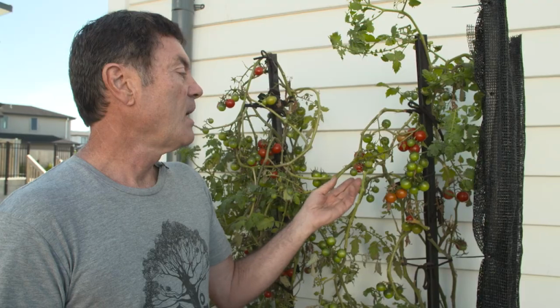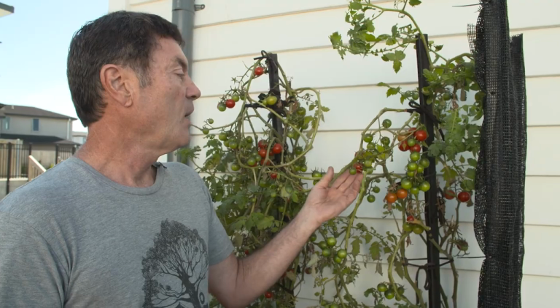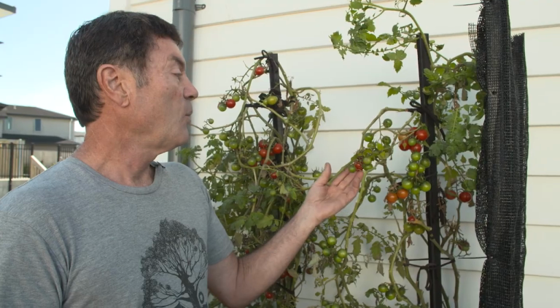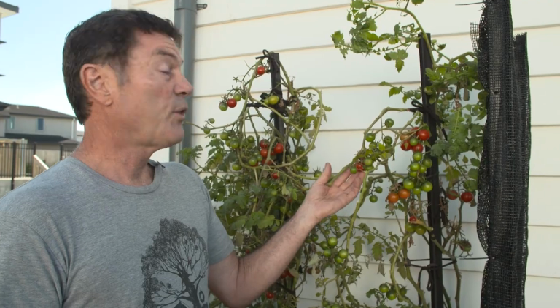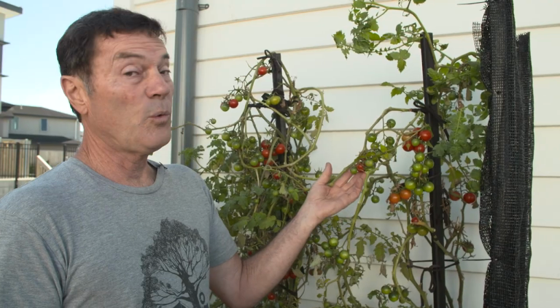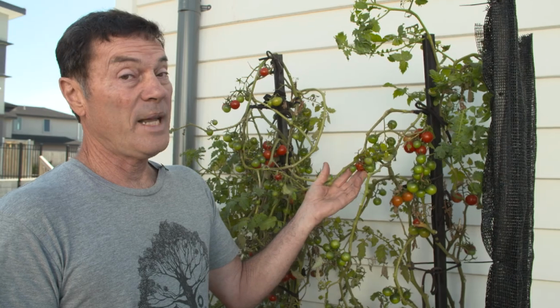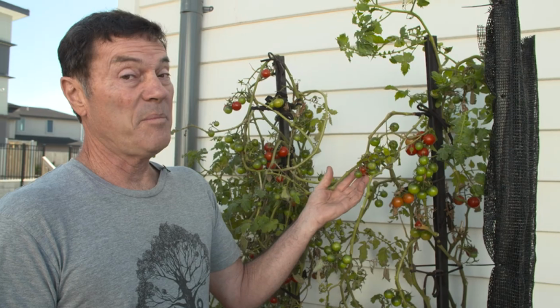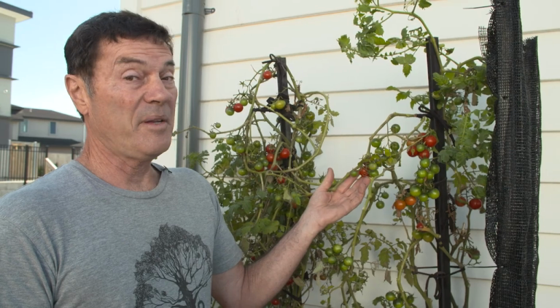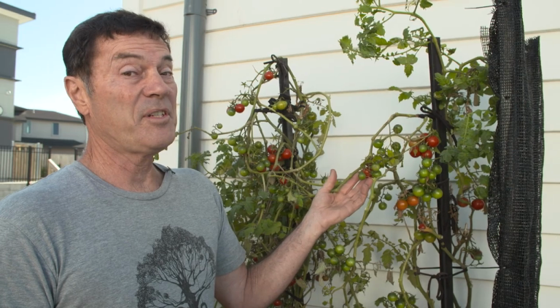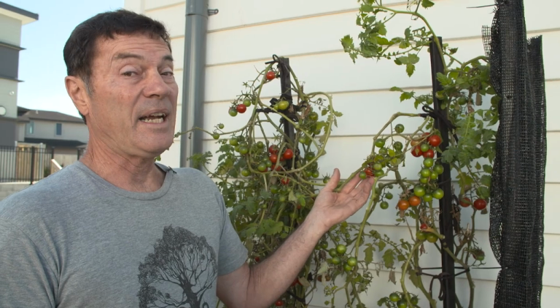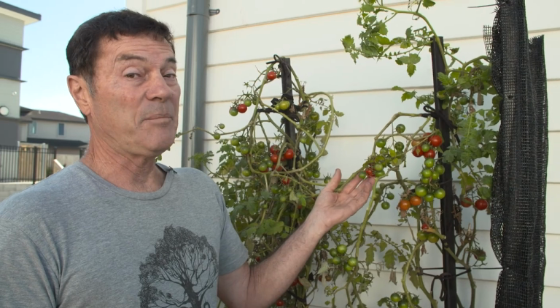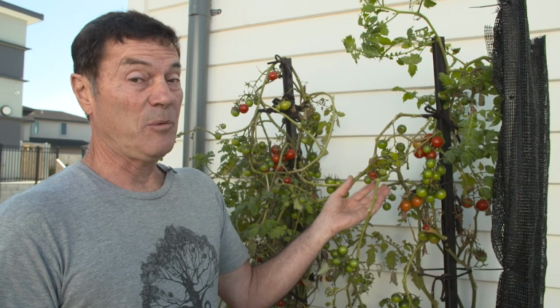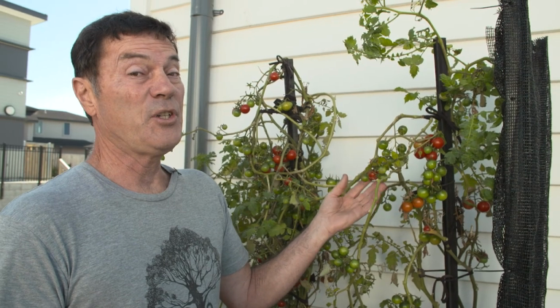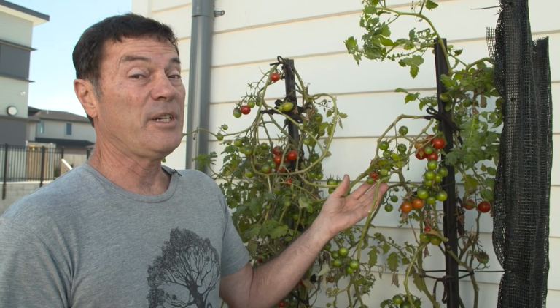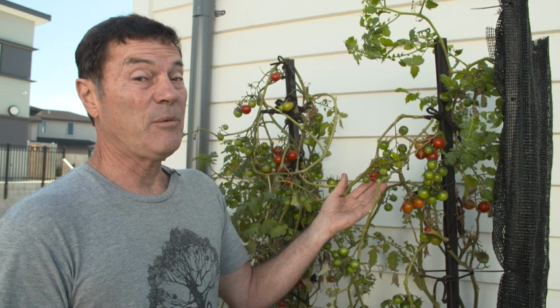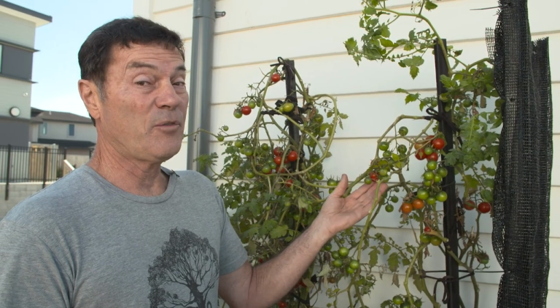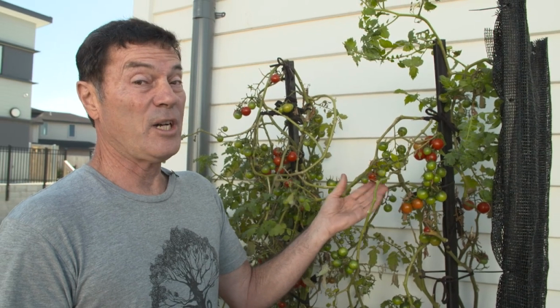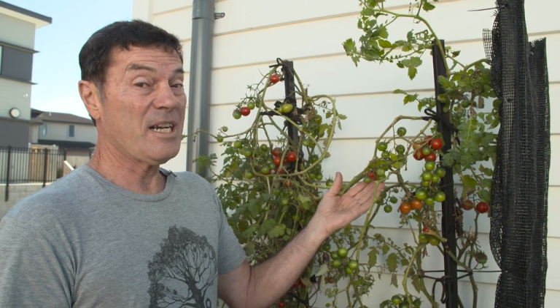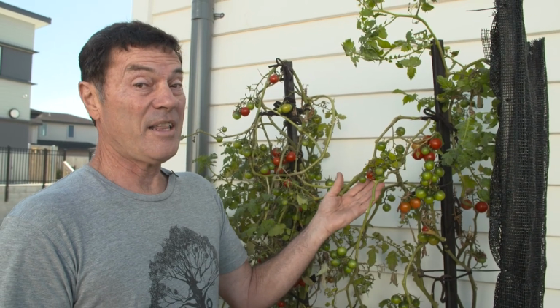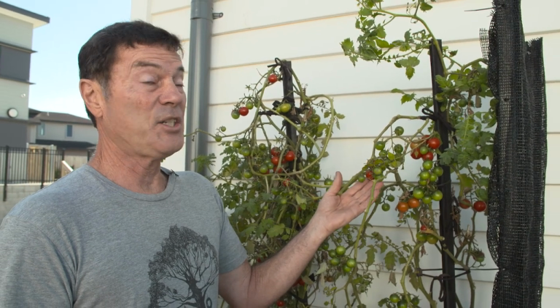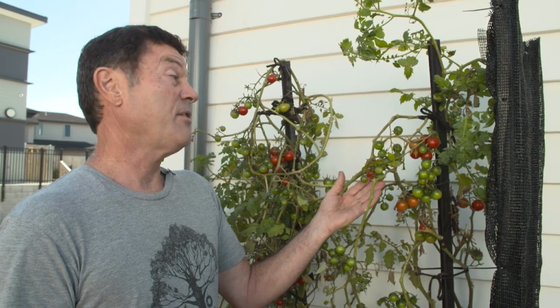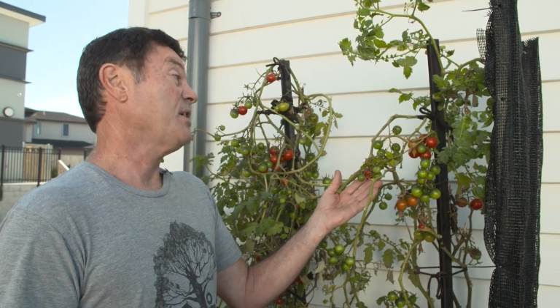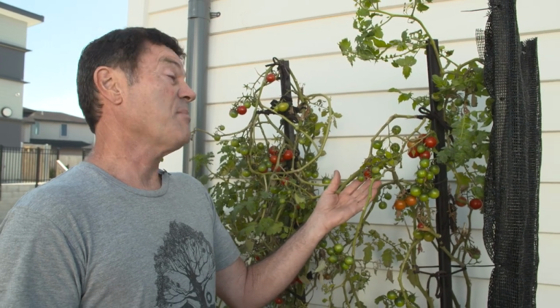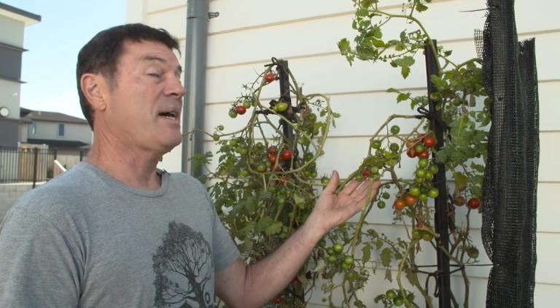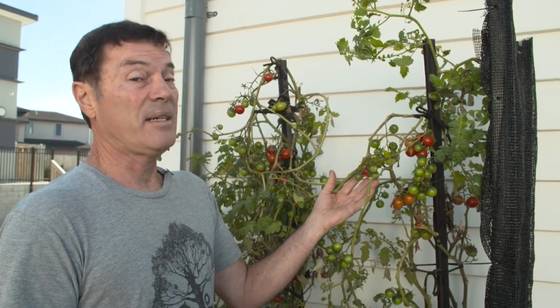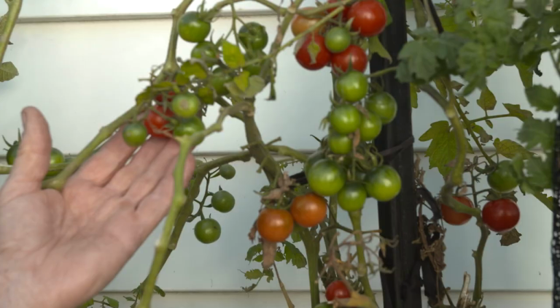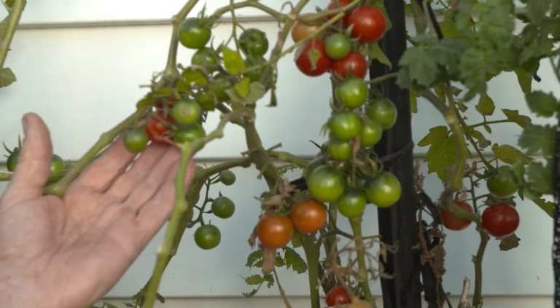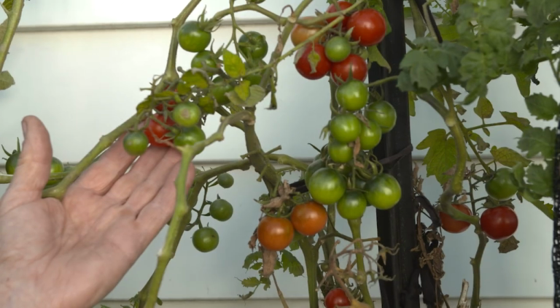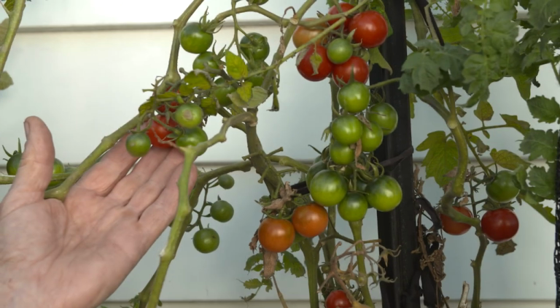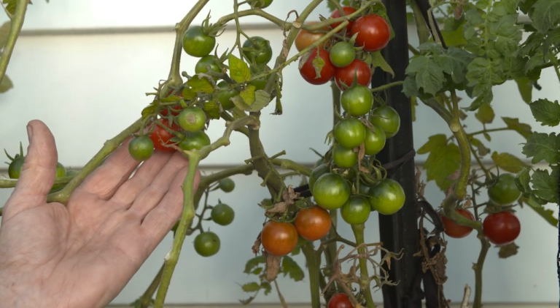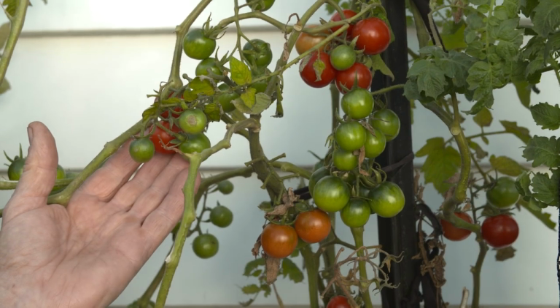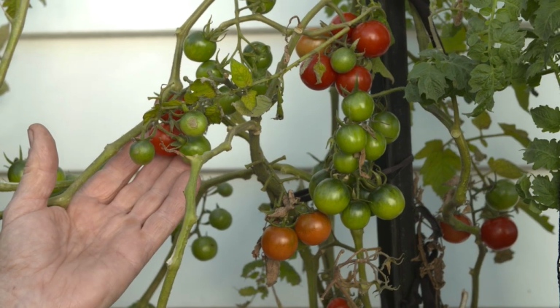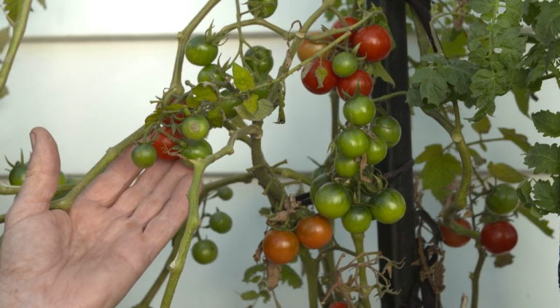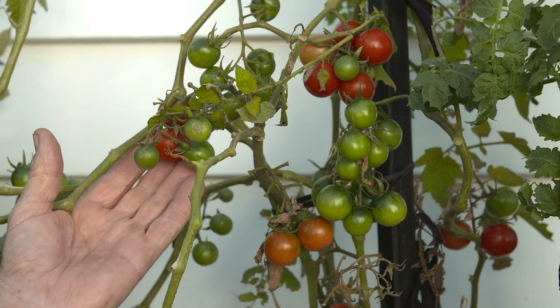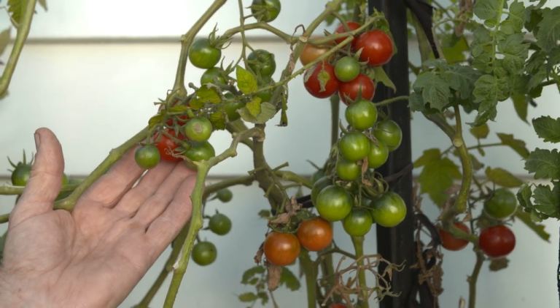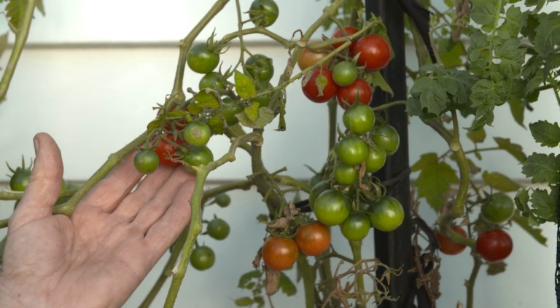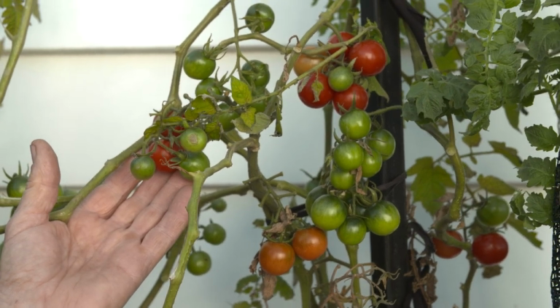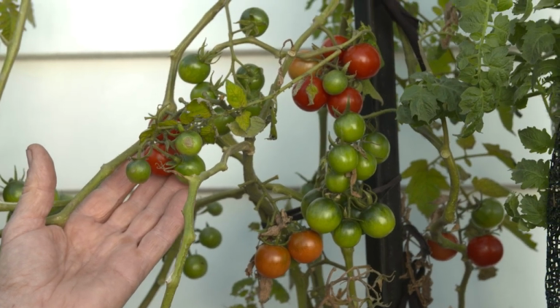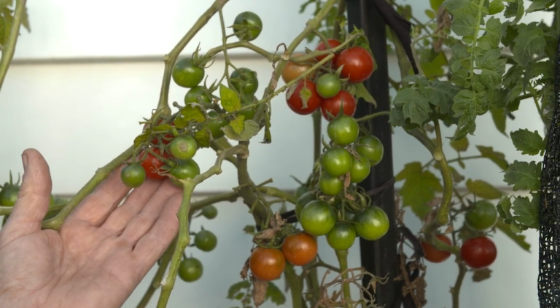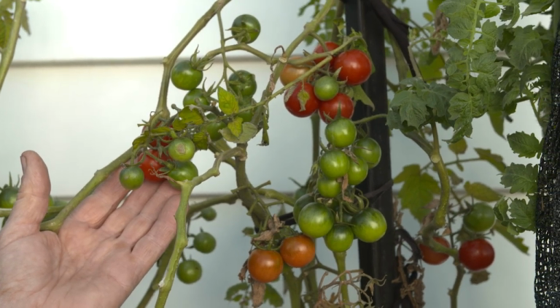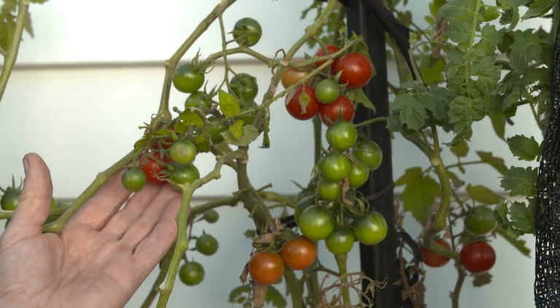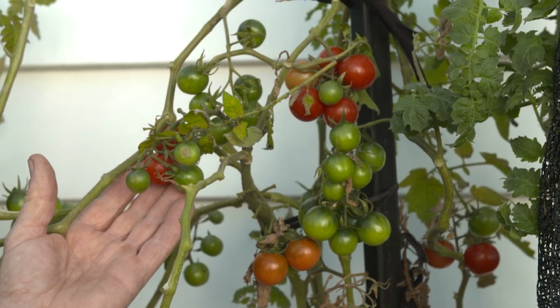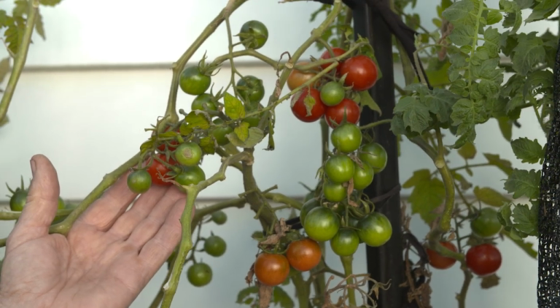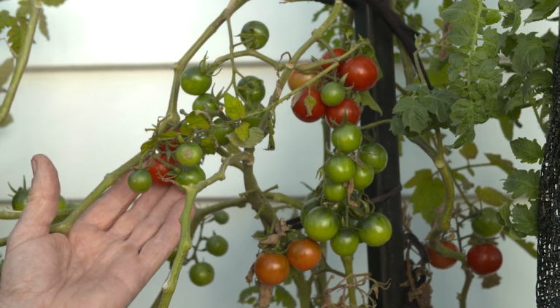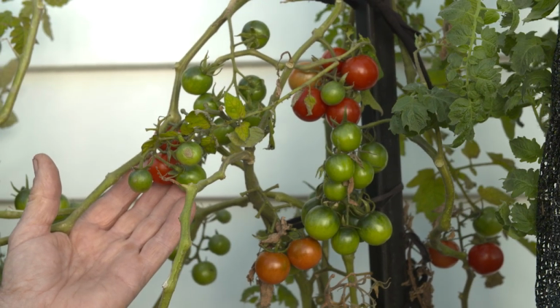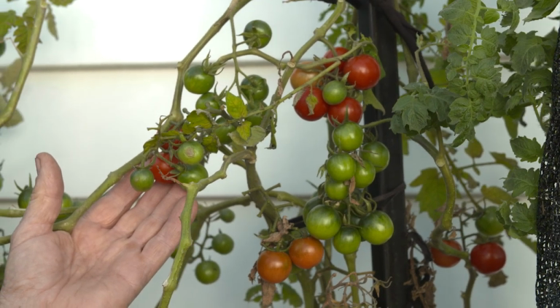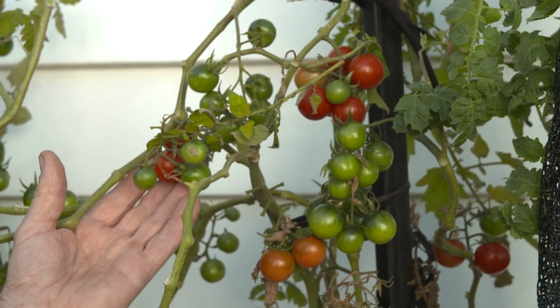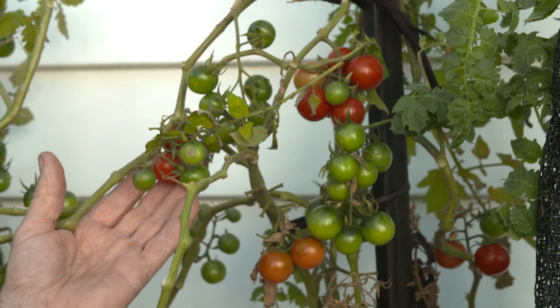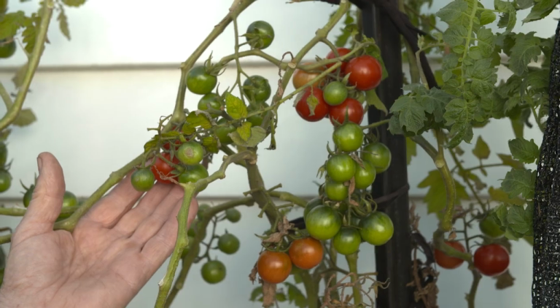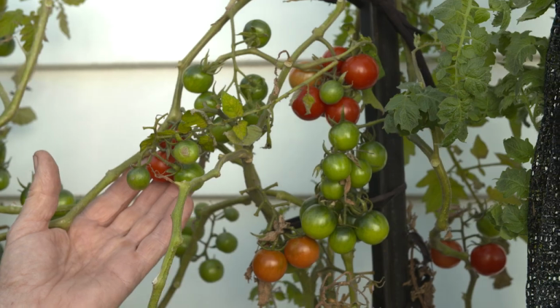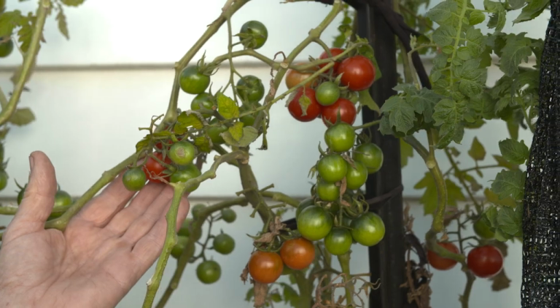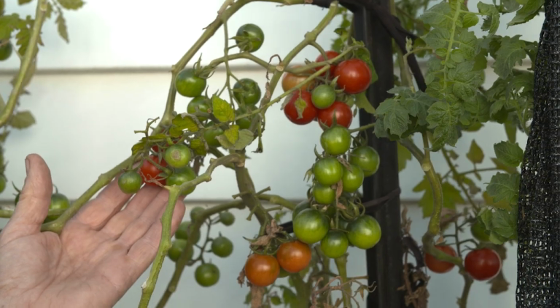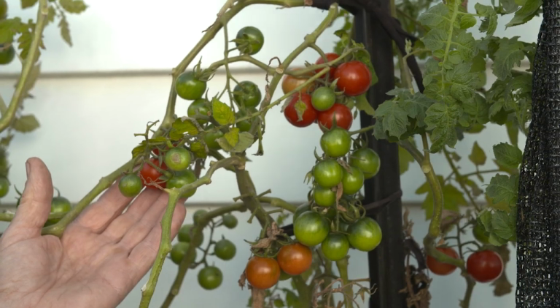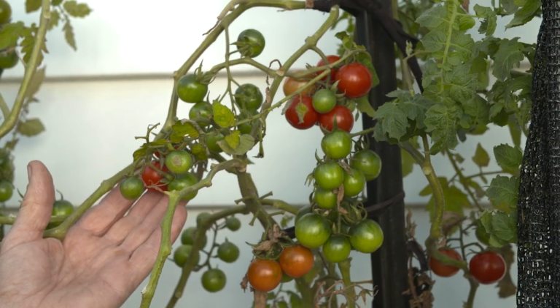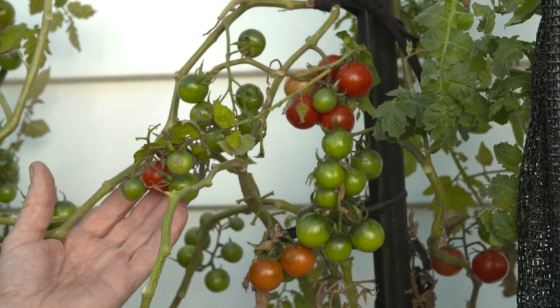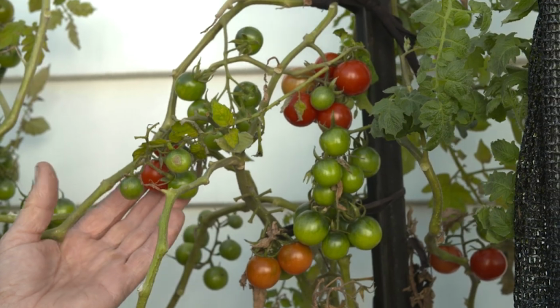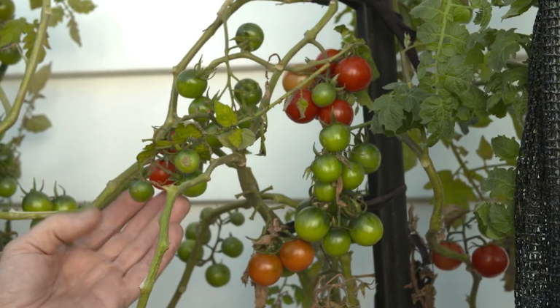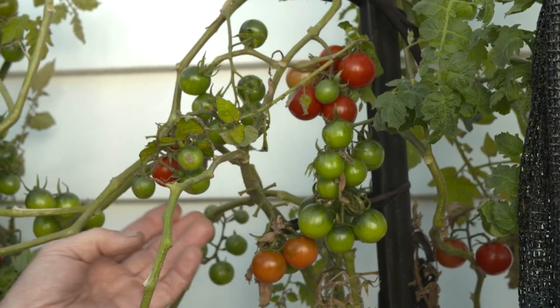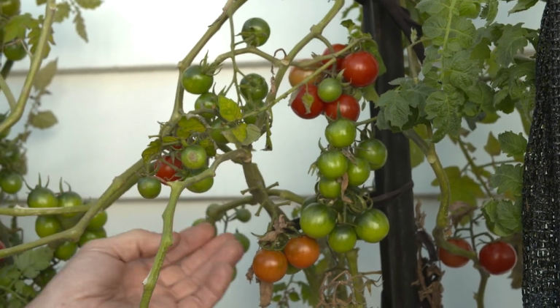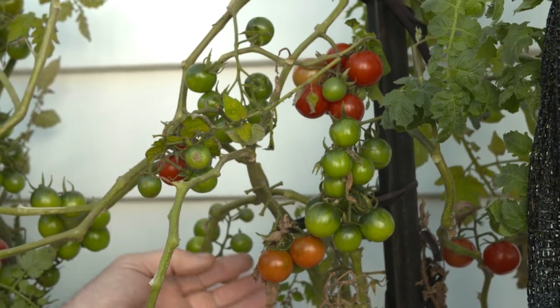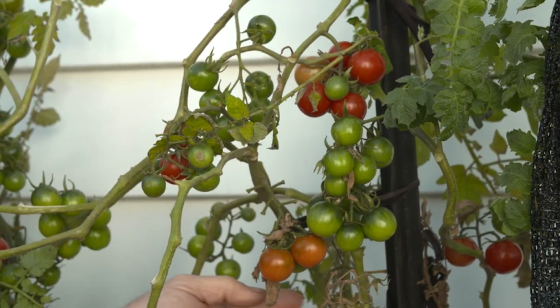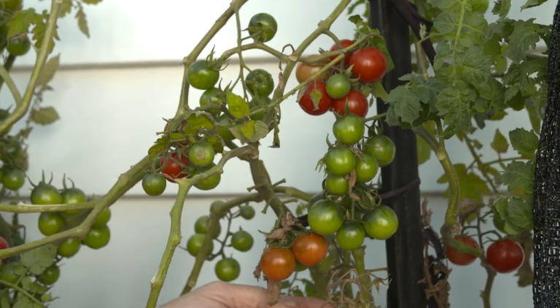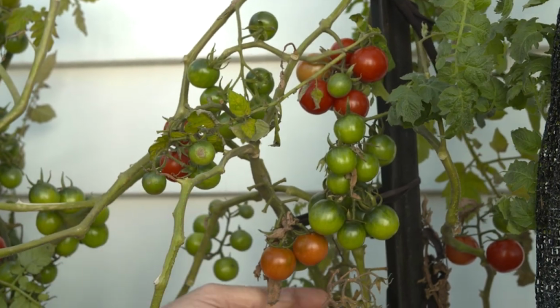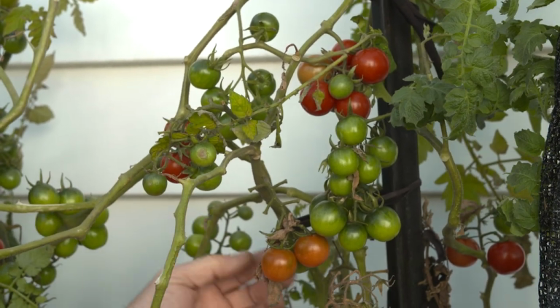We thought we had a beefsteak tomato, but it turned out we've got another cherry tomato. So that could have been a mix-up with the labeling or the seeds, but look at the crop we've got off this.